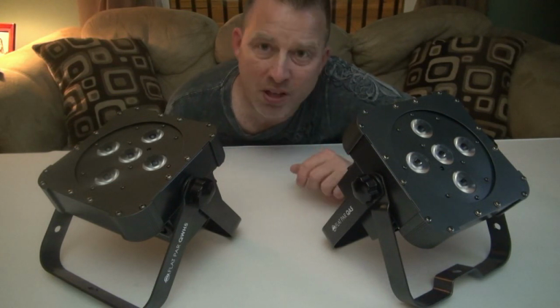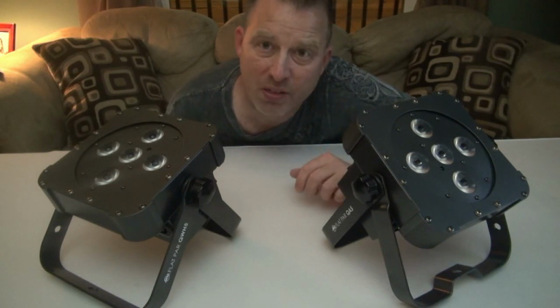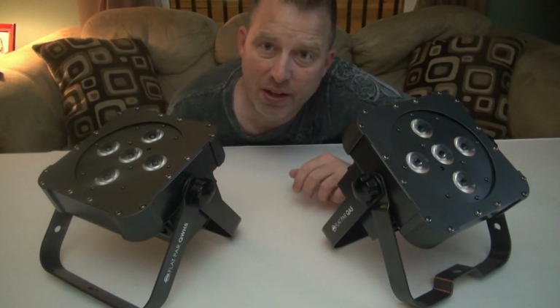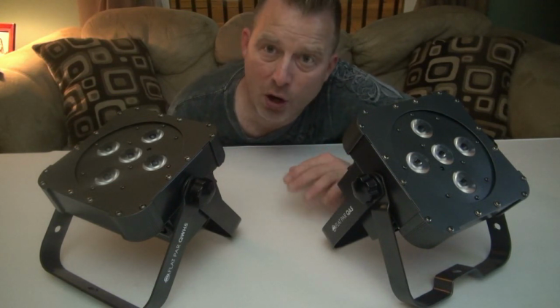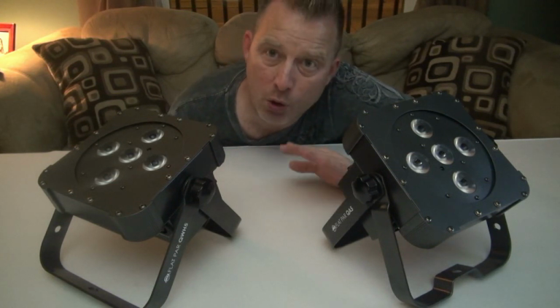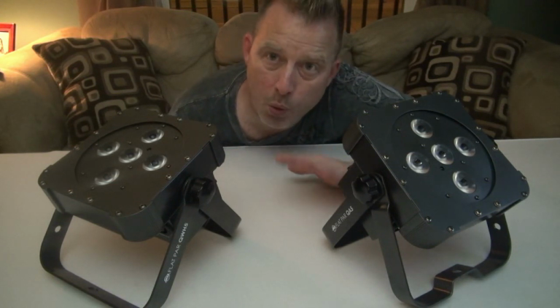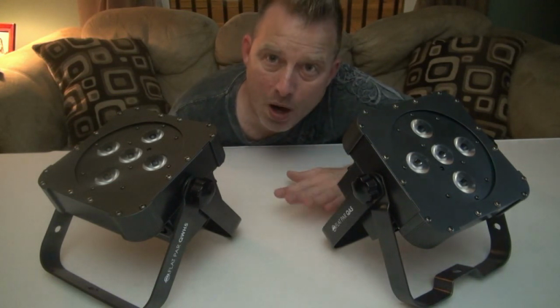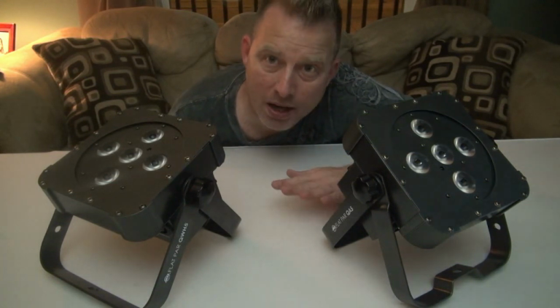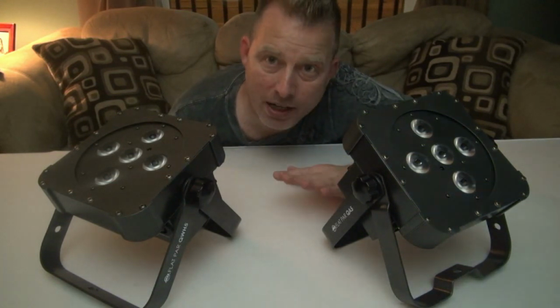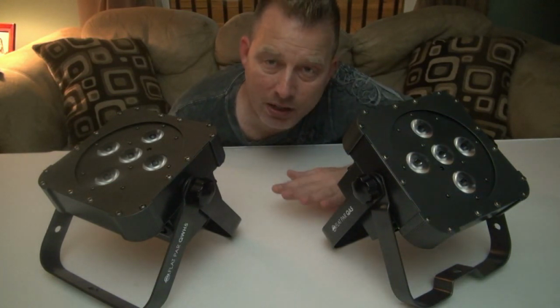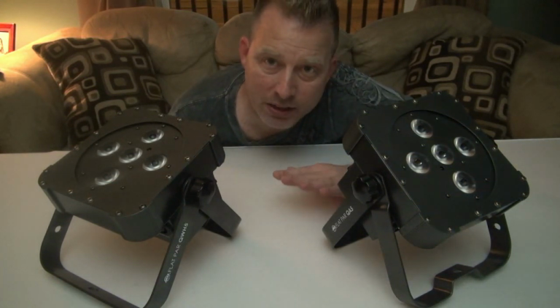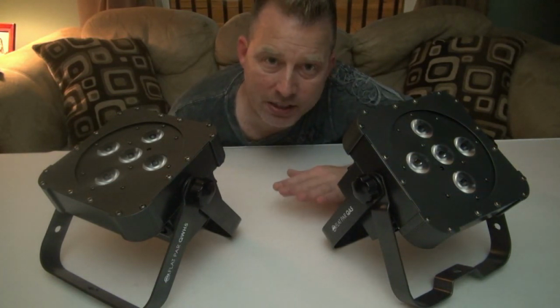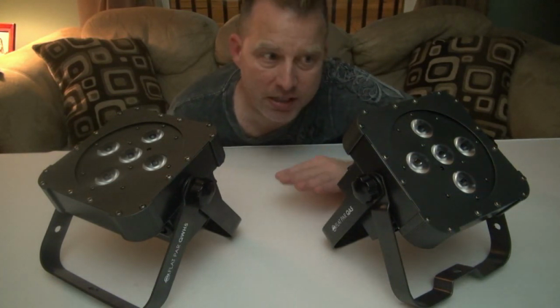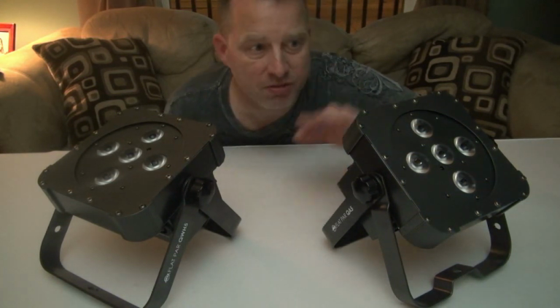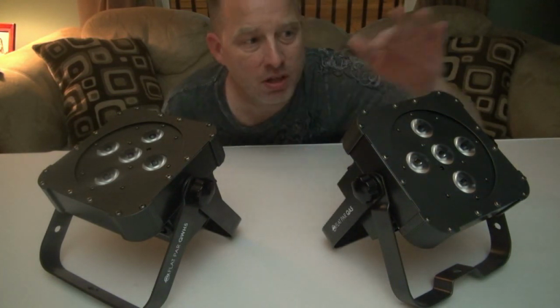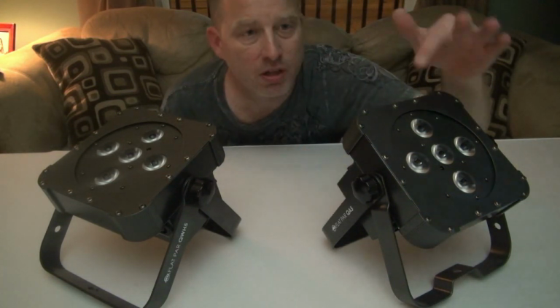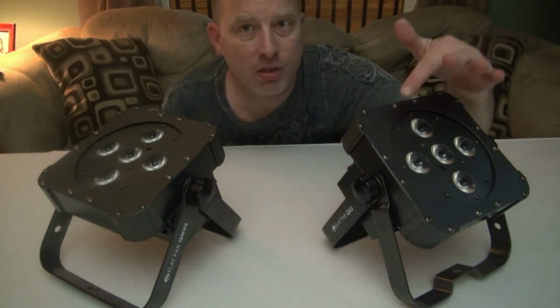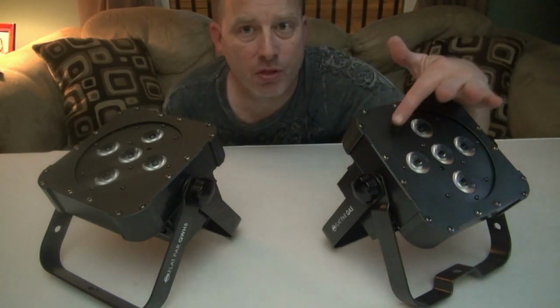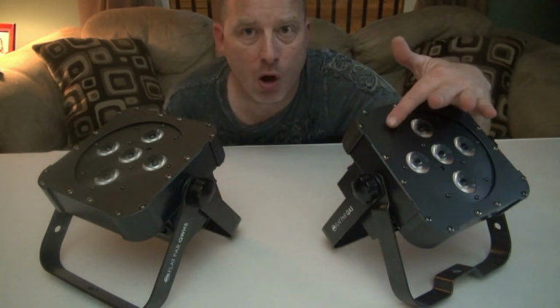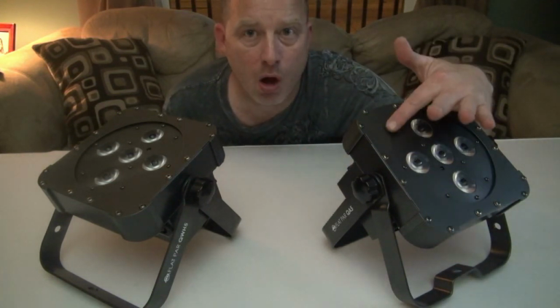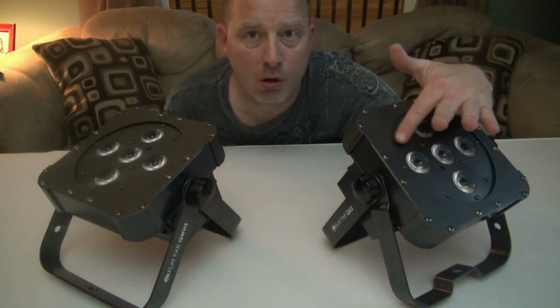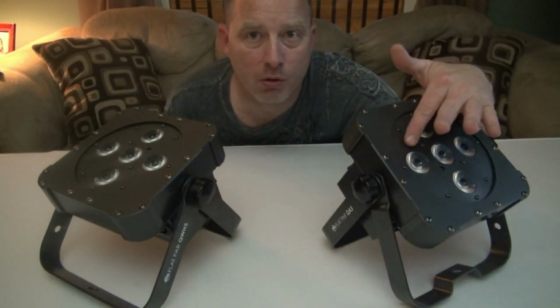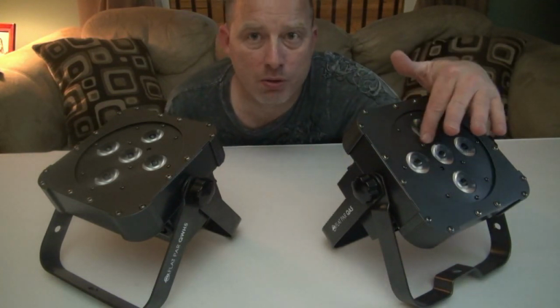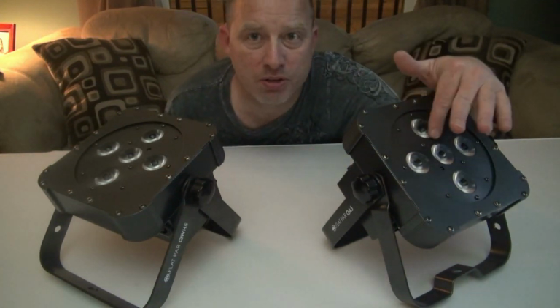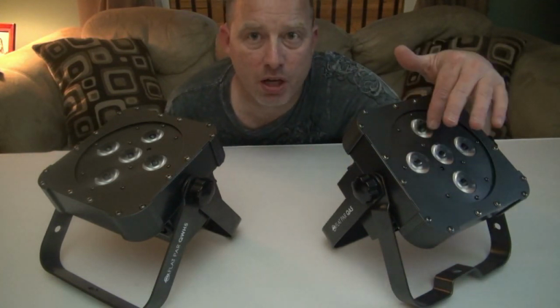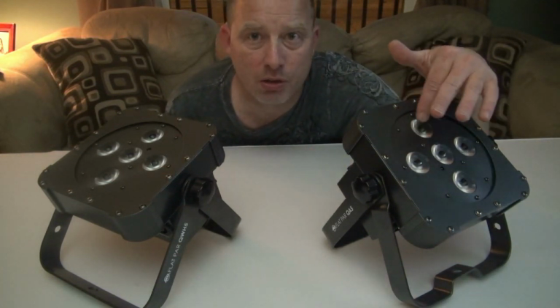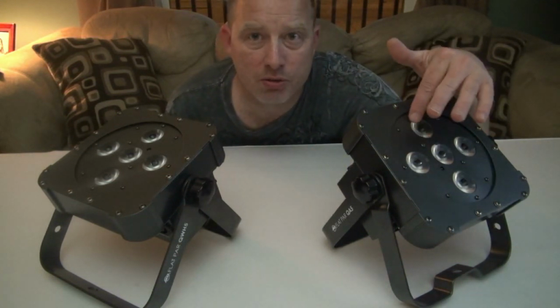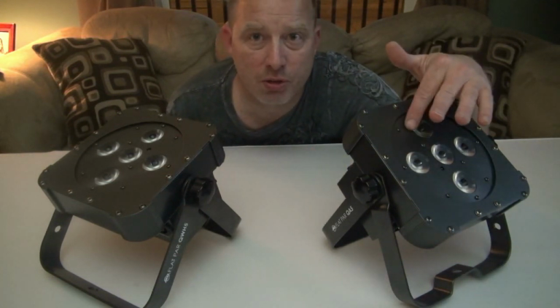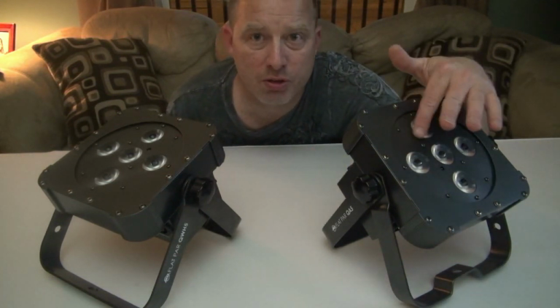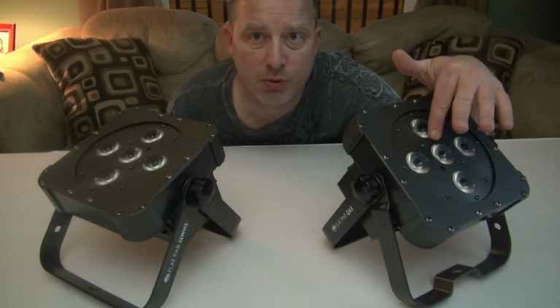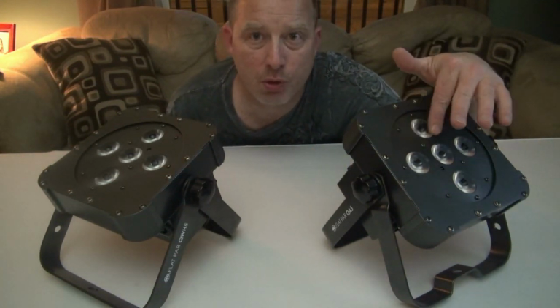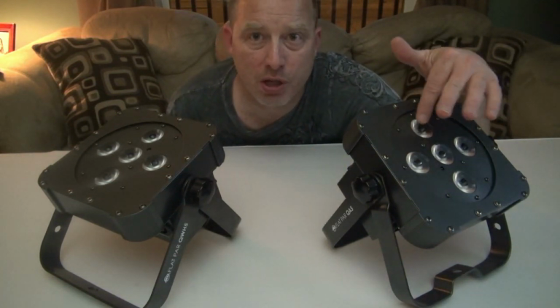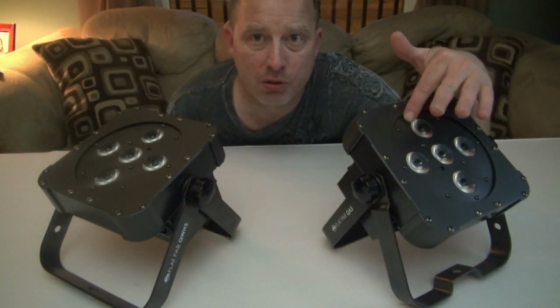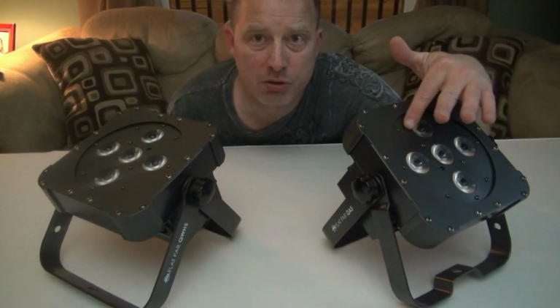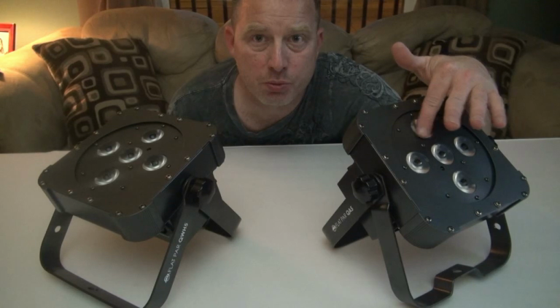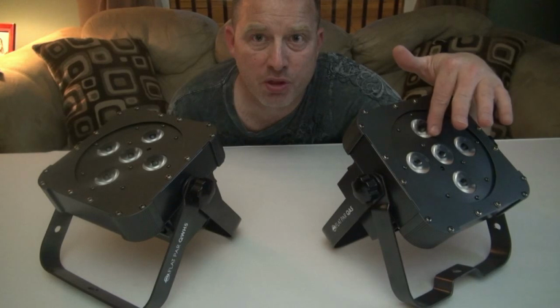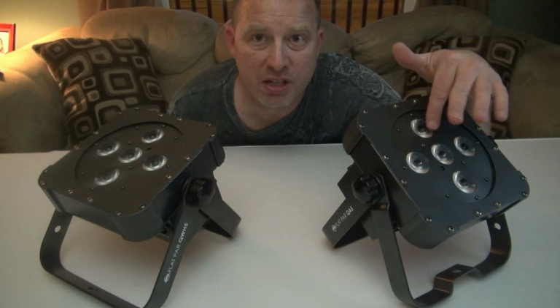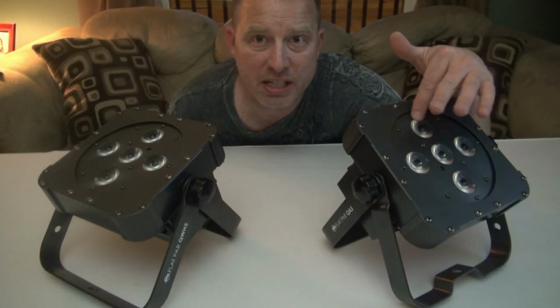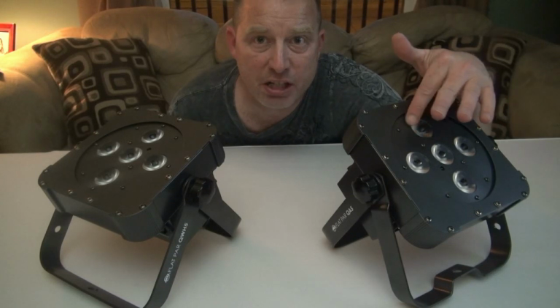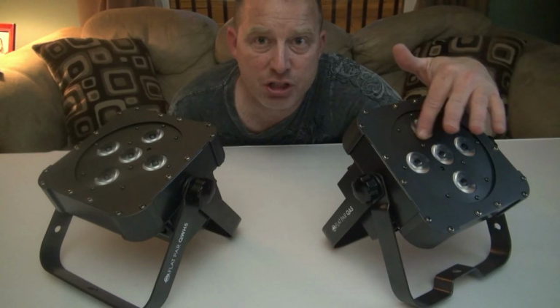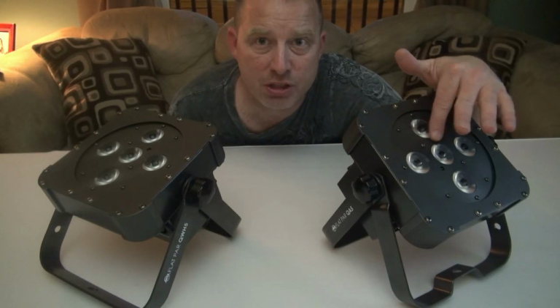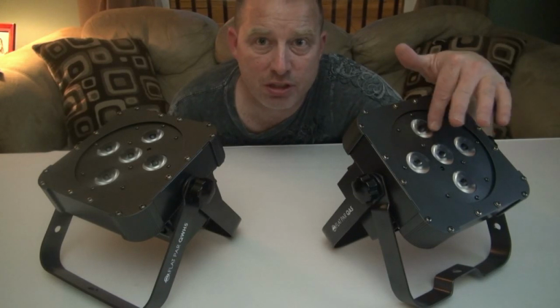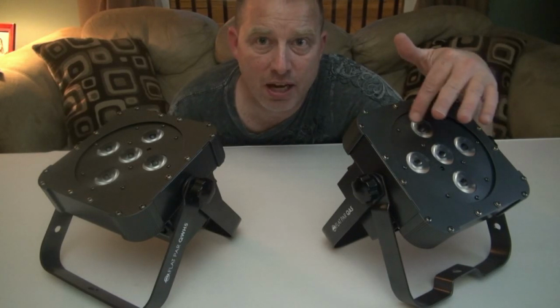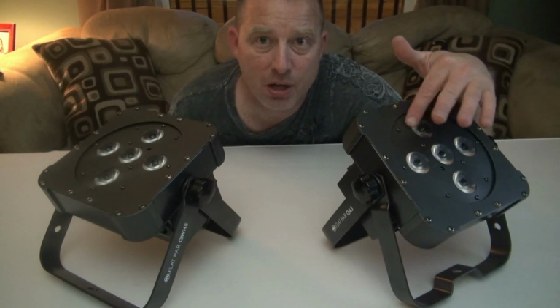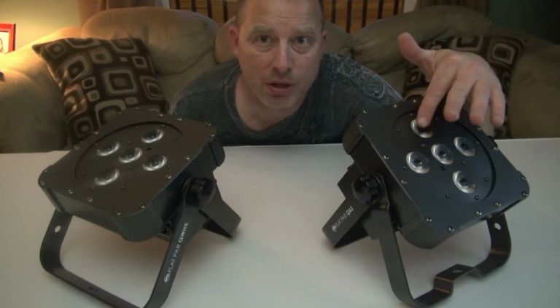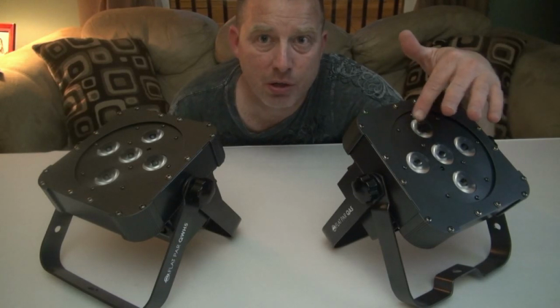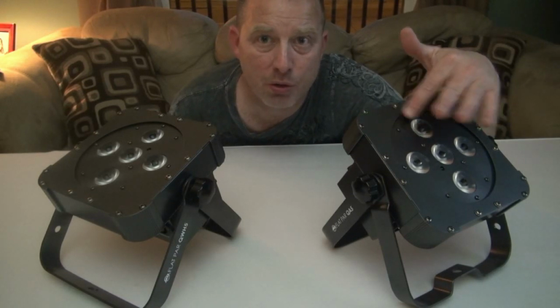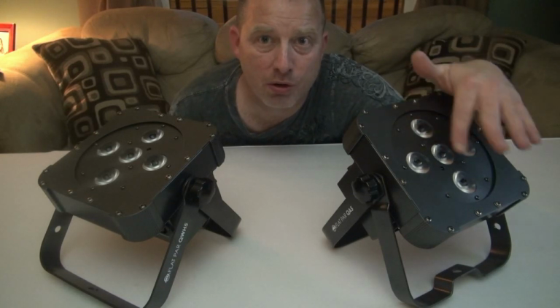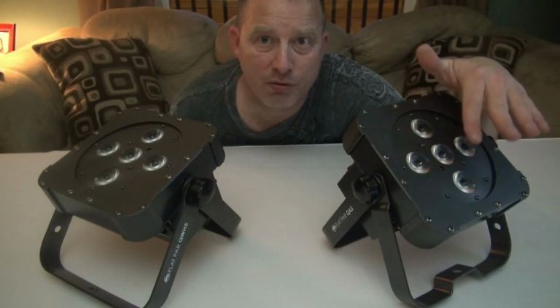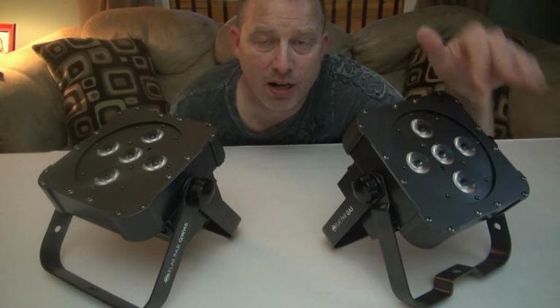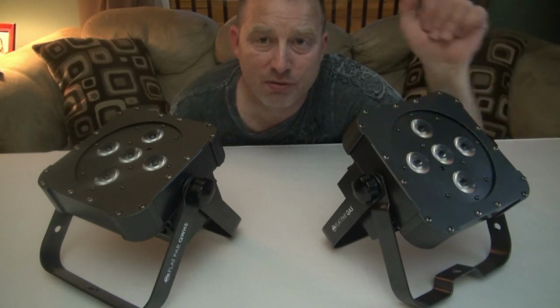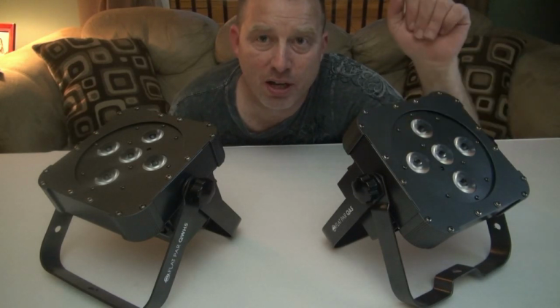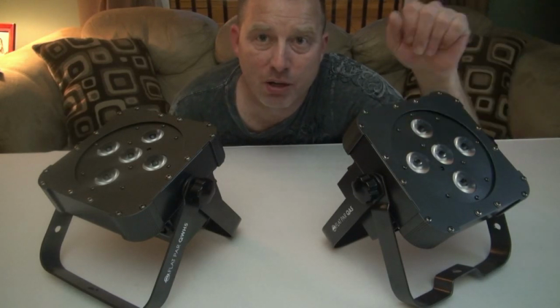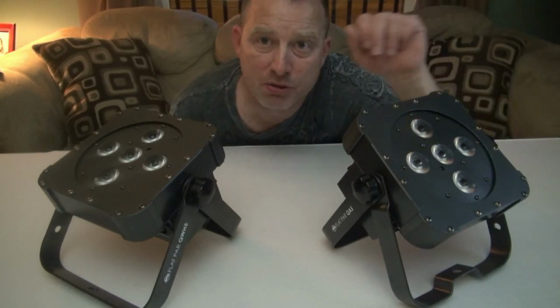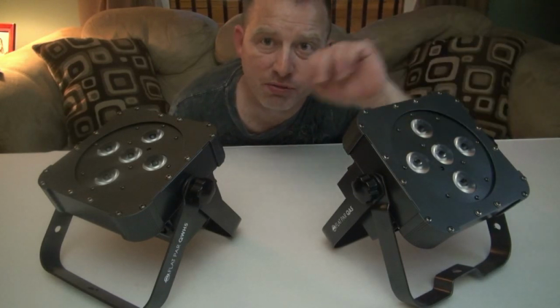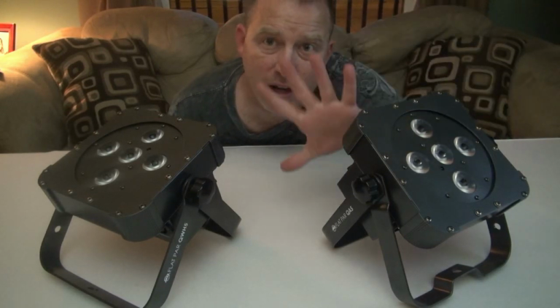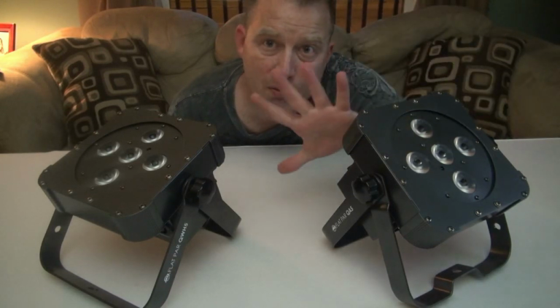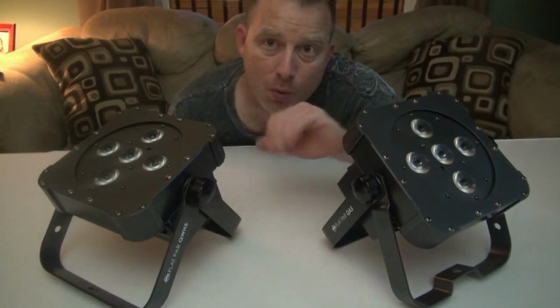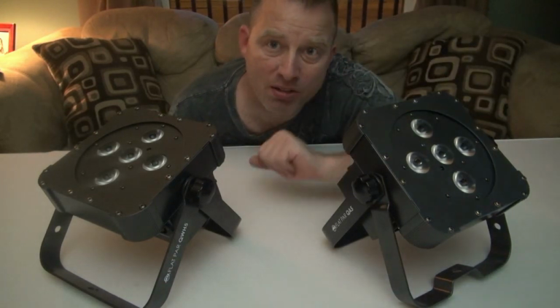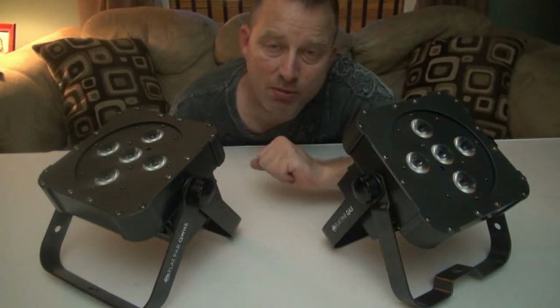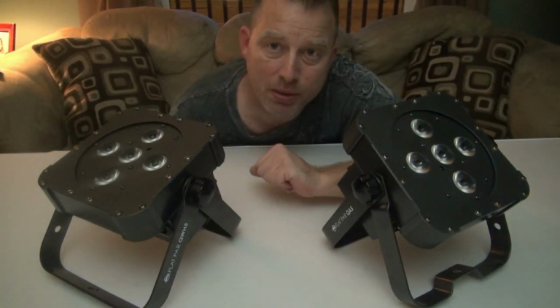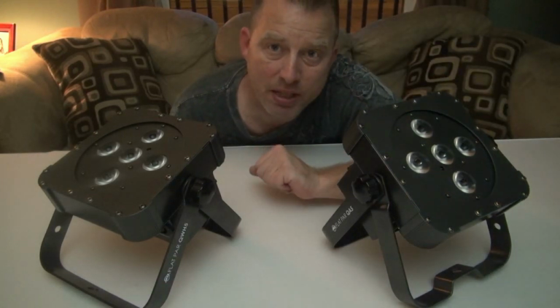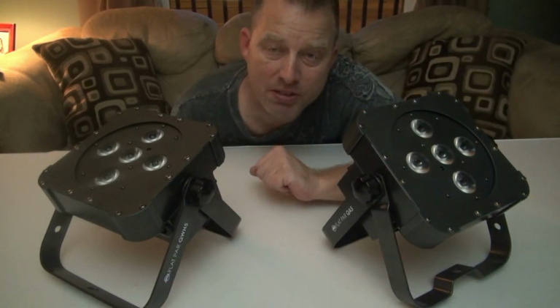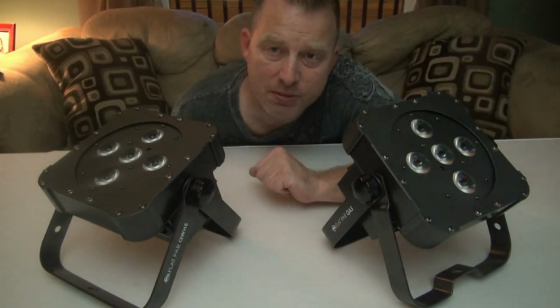They are quad LEDs — all four colors within each diode. There are five diodes, five watts apiece.